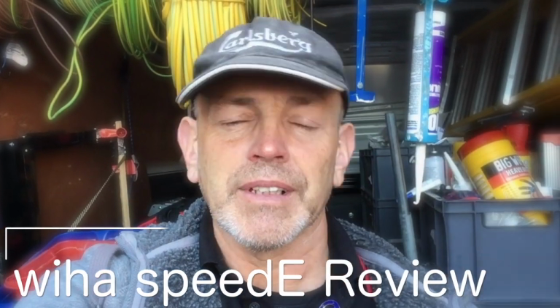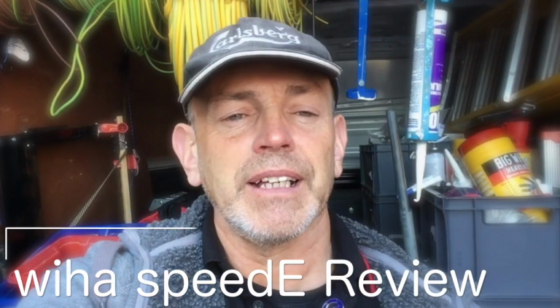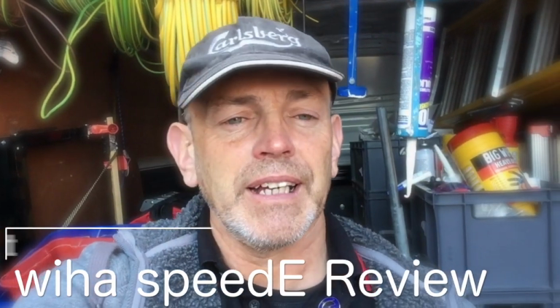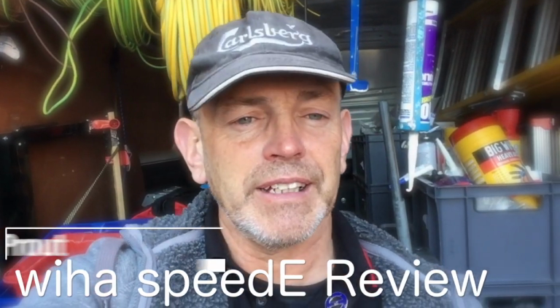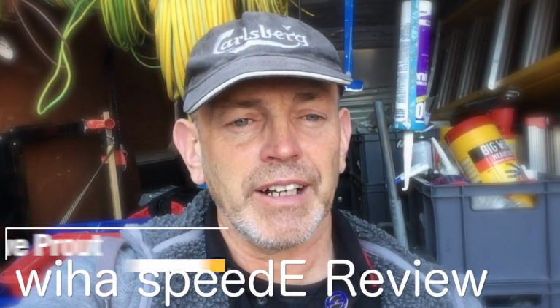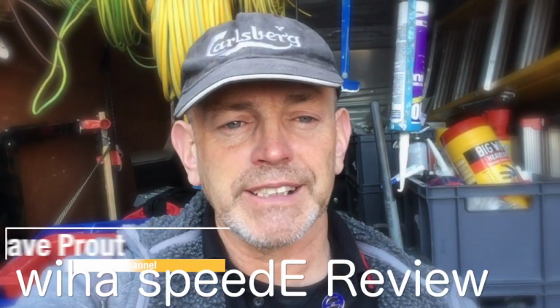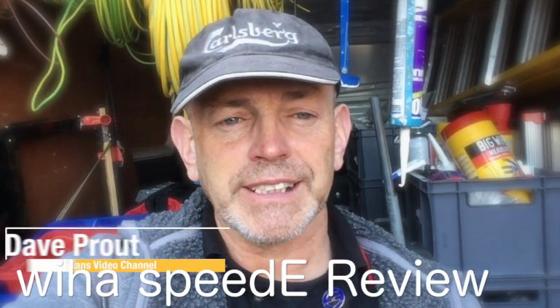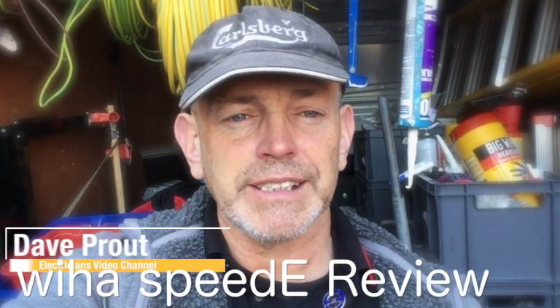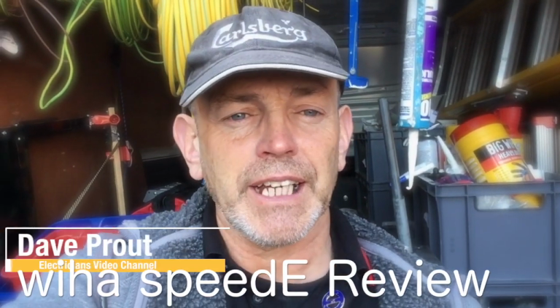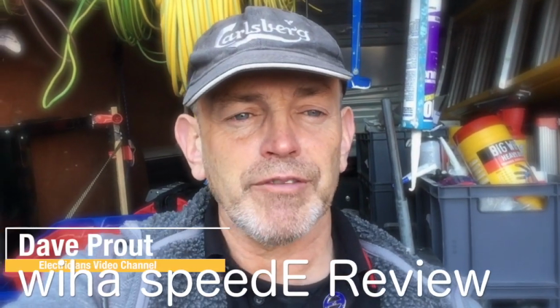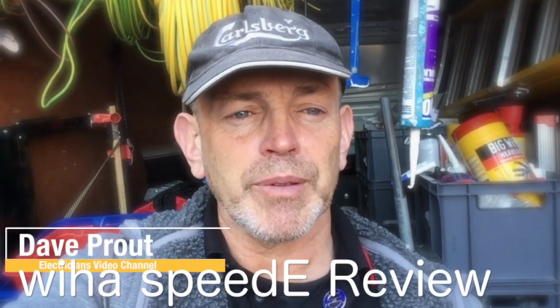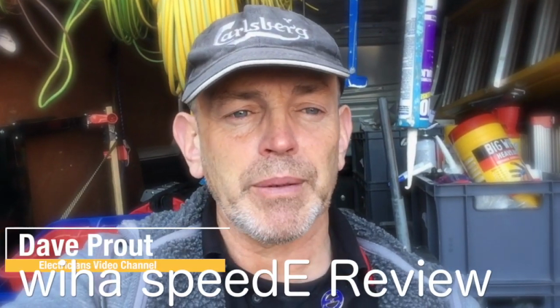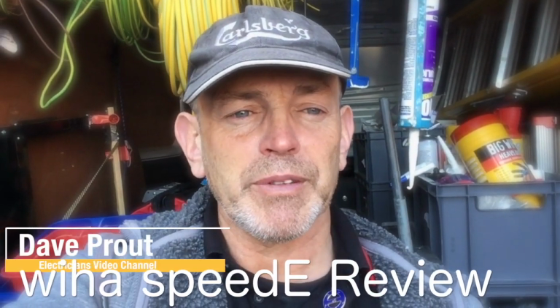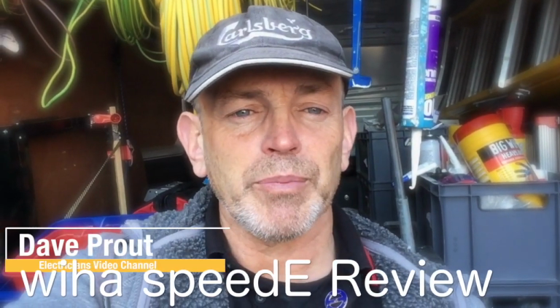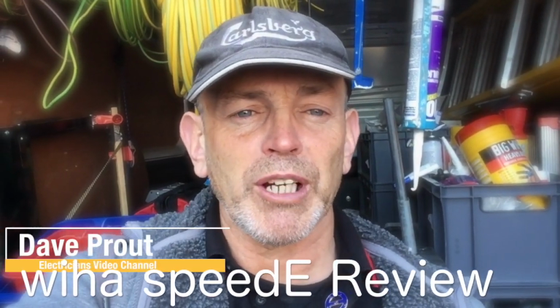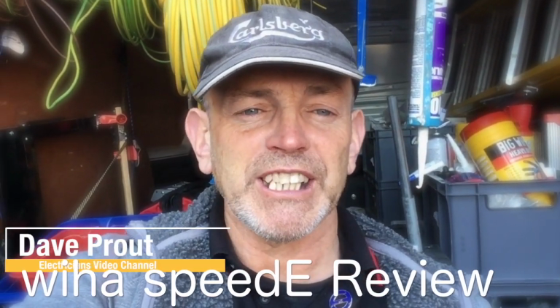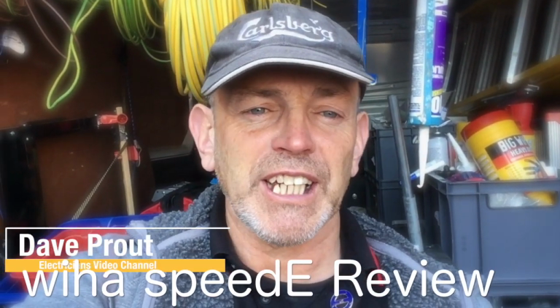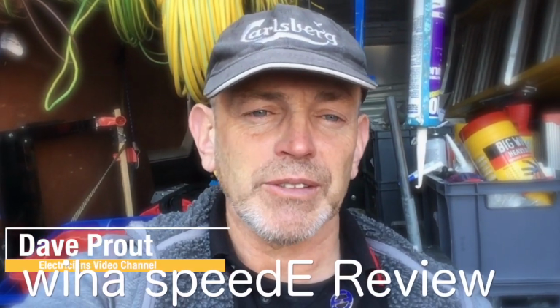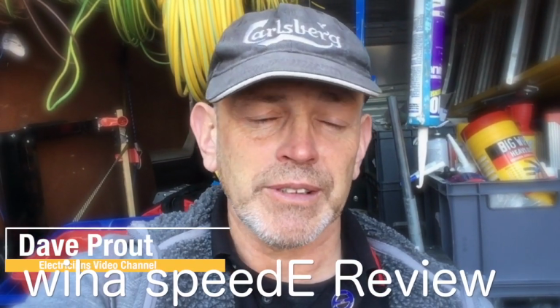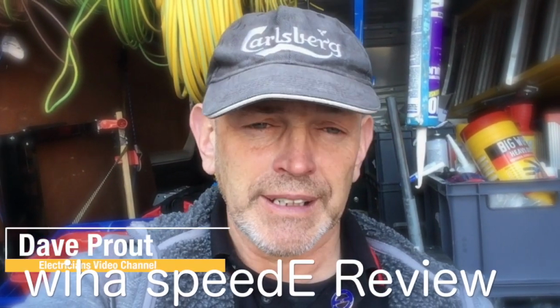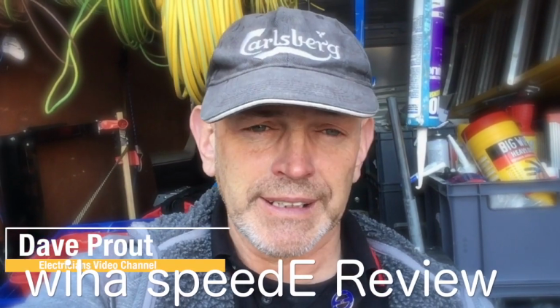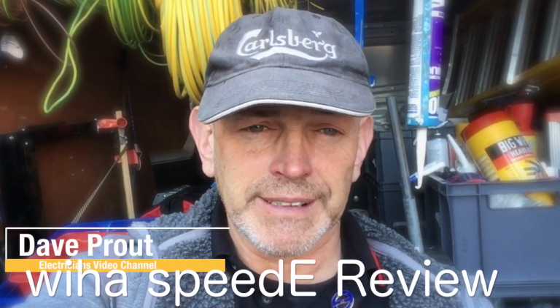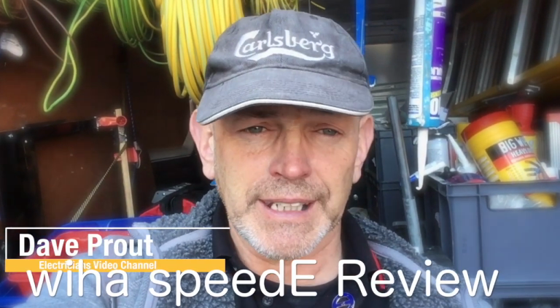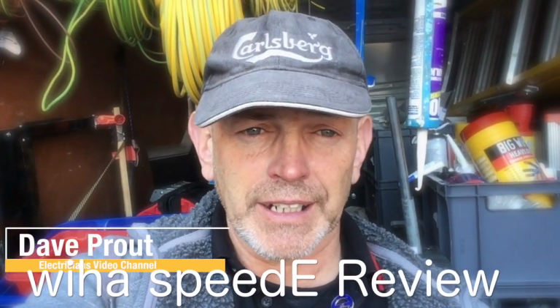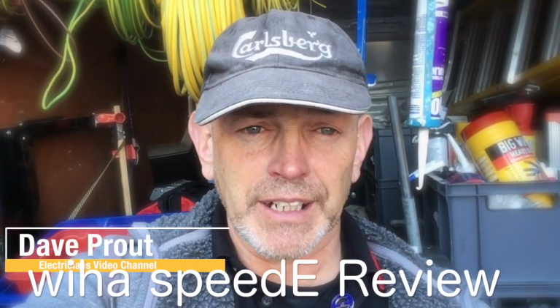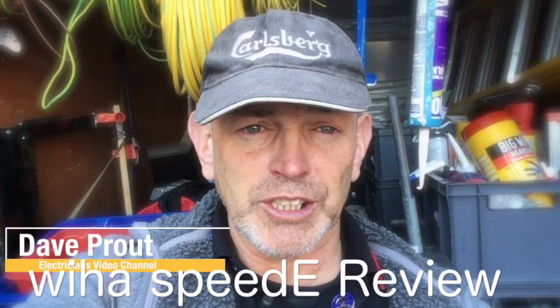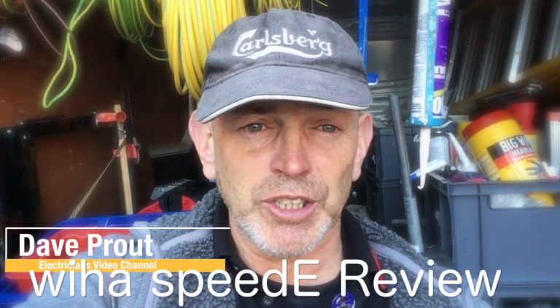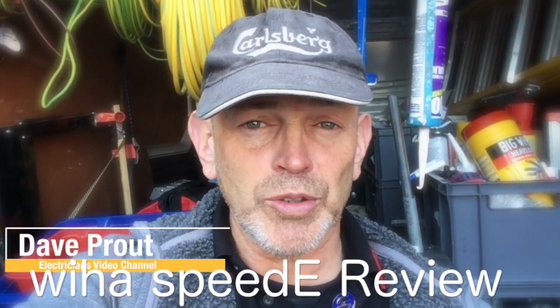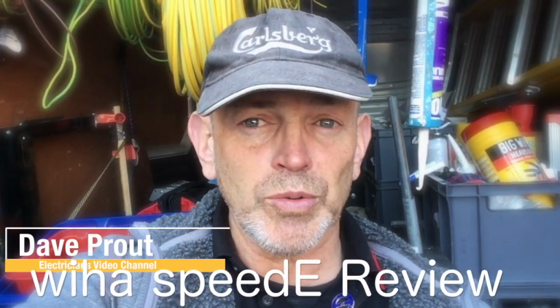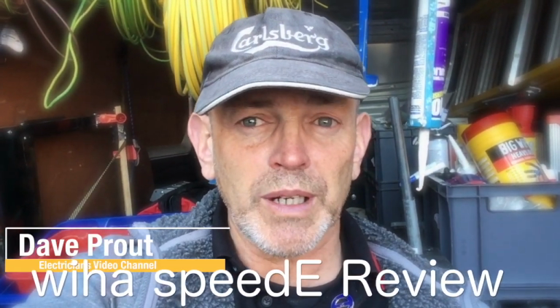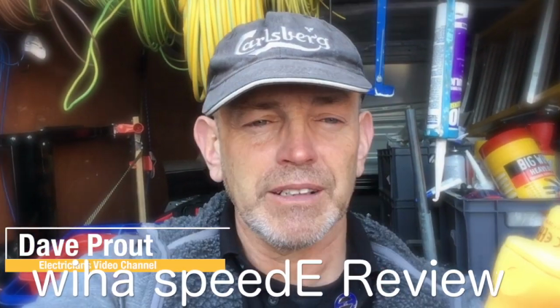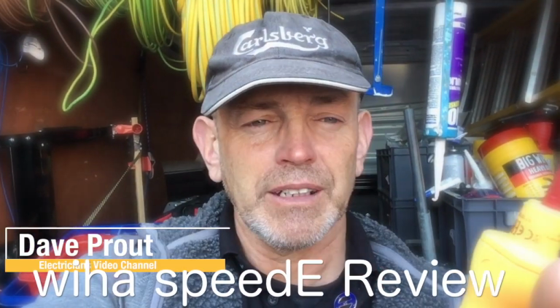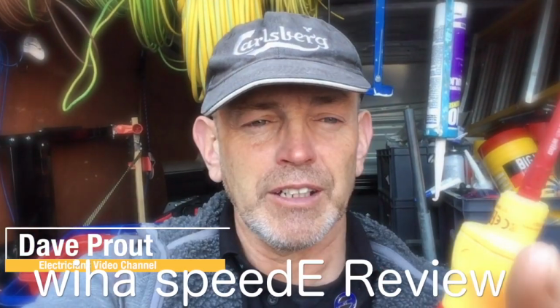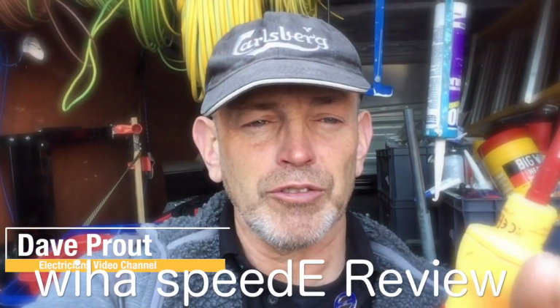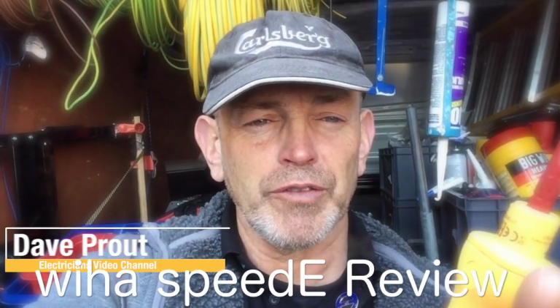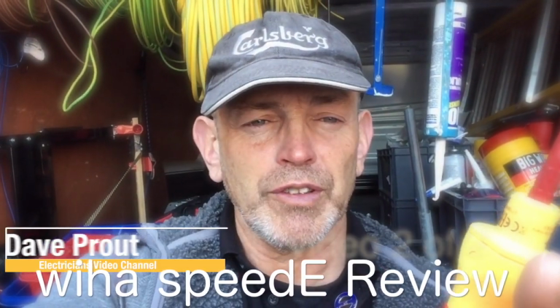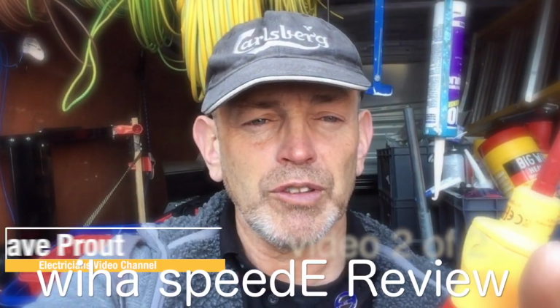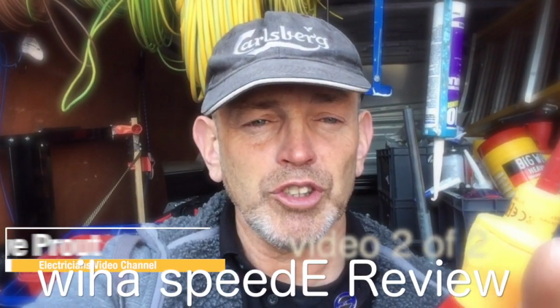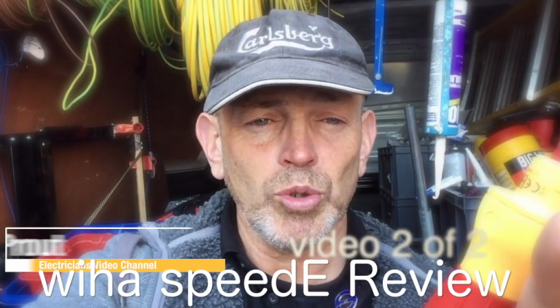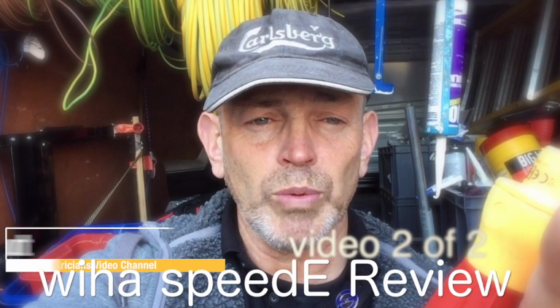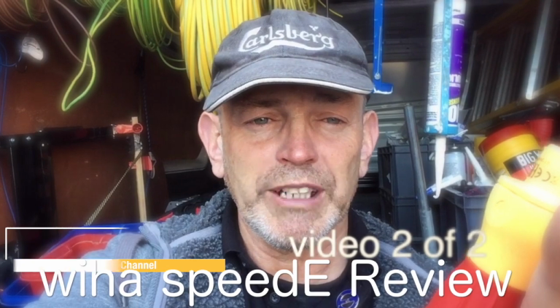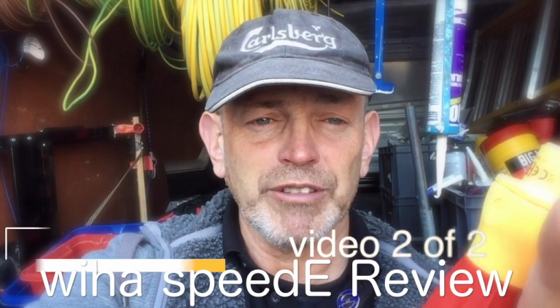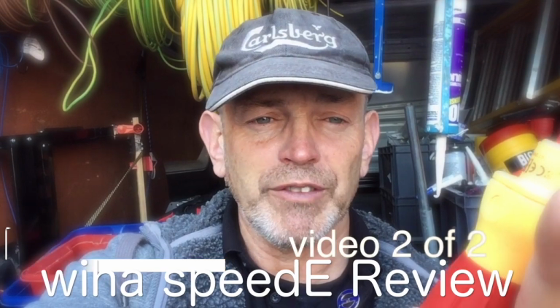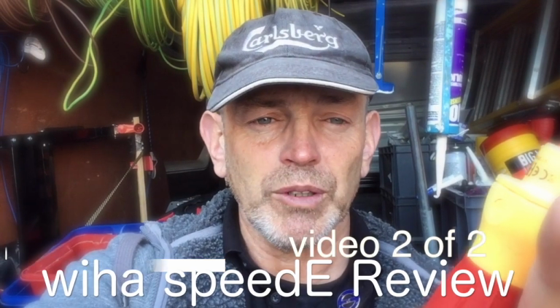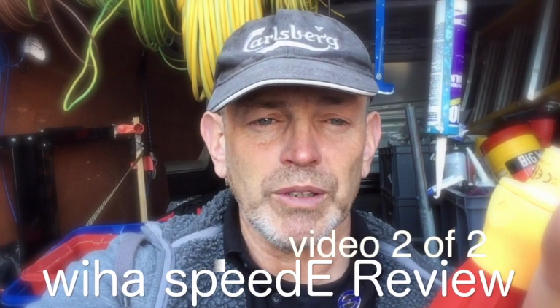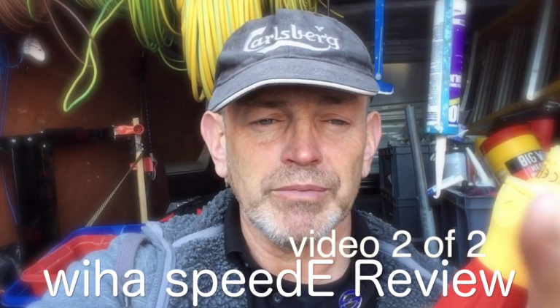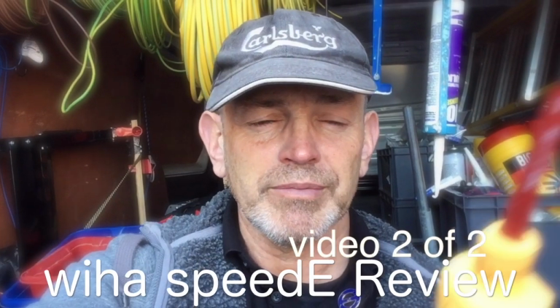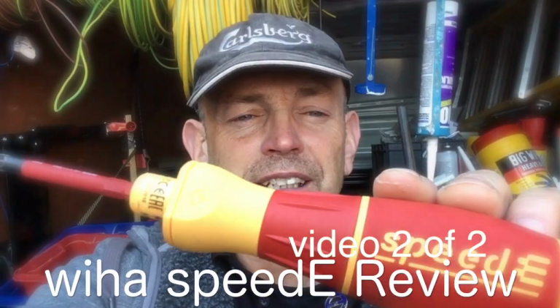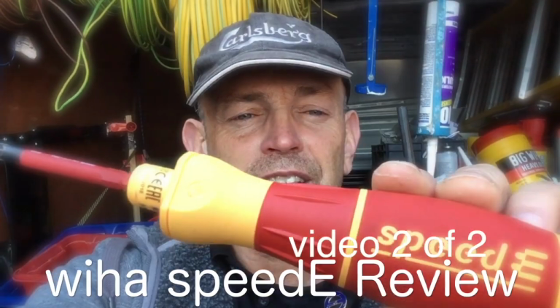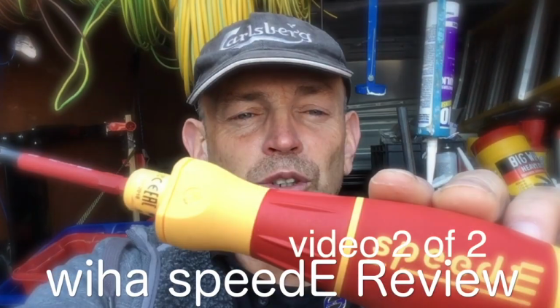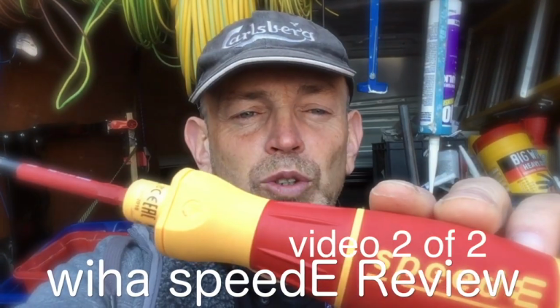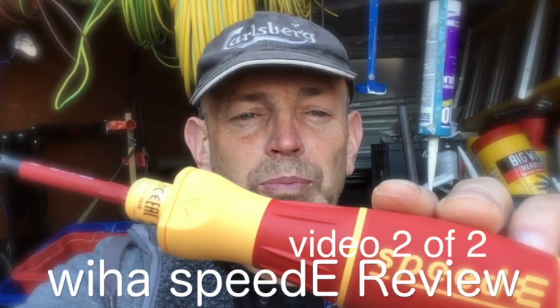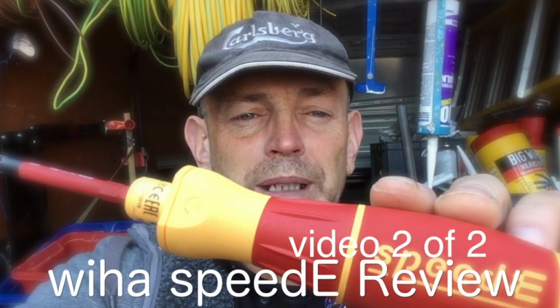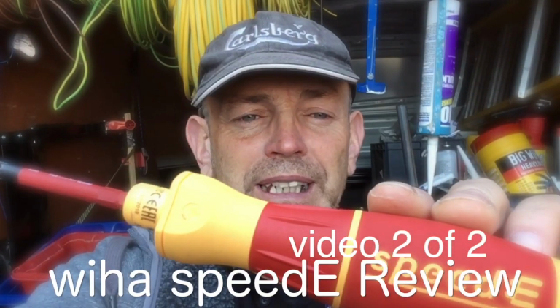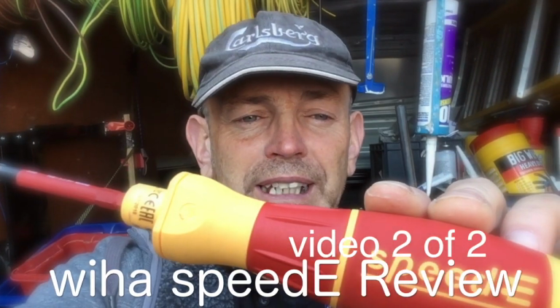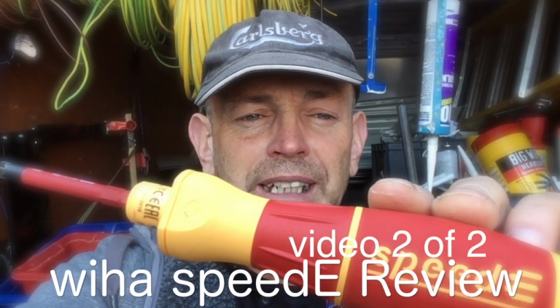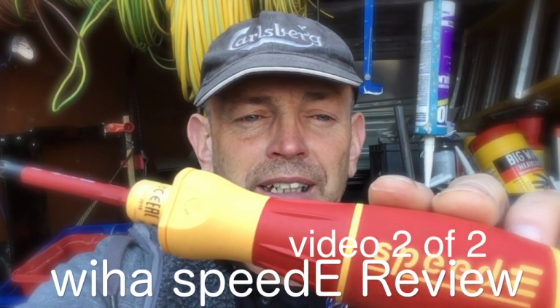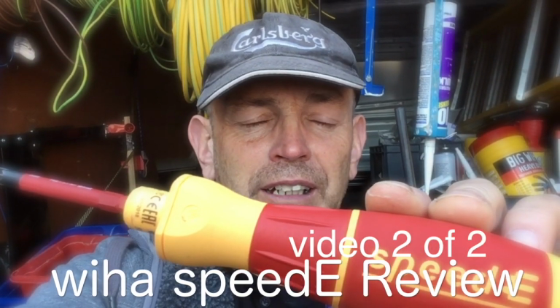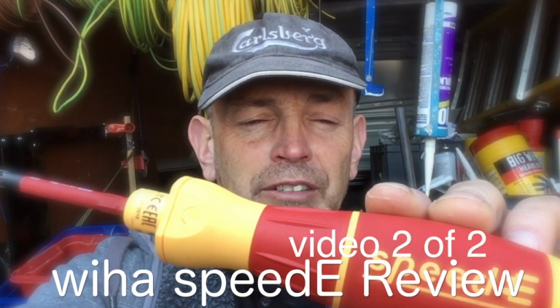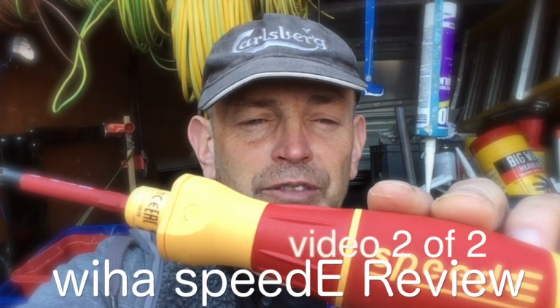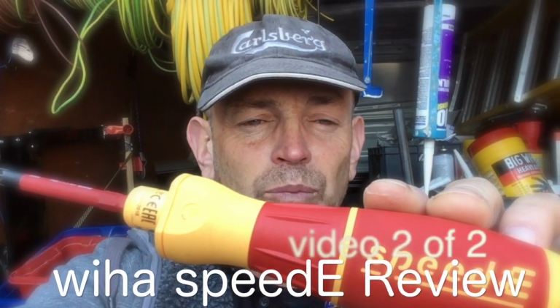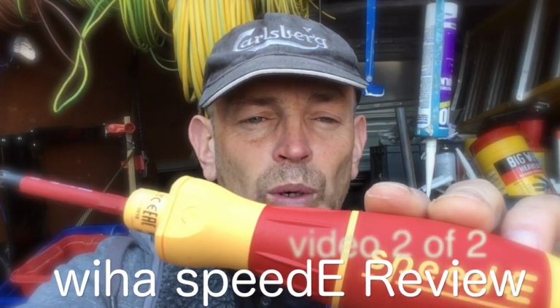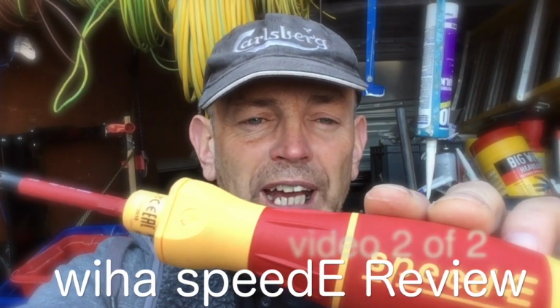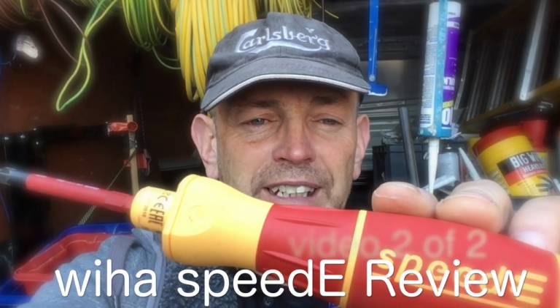Hey guys, this is Dave from the Plymouth Sparky channel and today I'd like to do a truthful two-week review of the new Speedy from Weir.